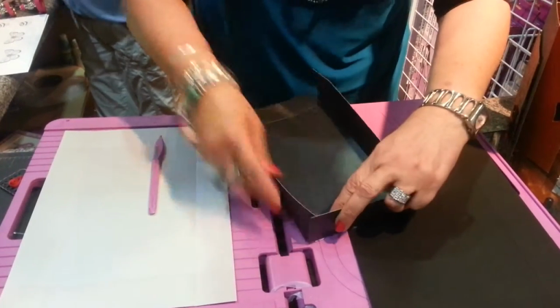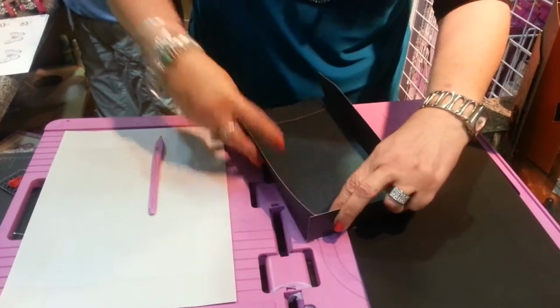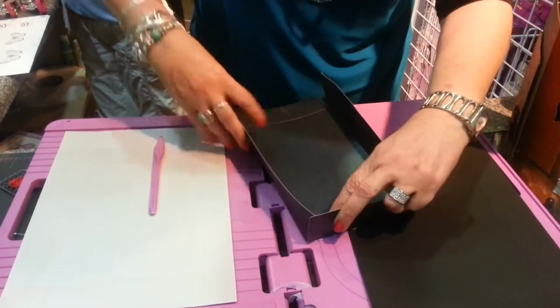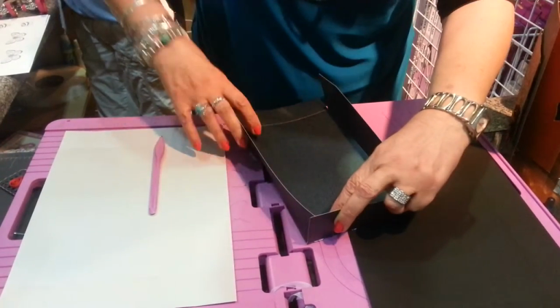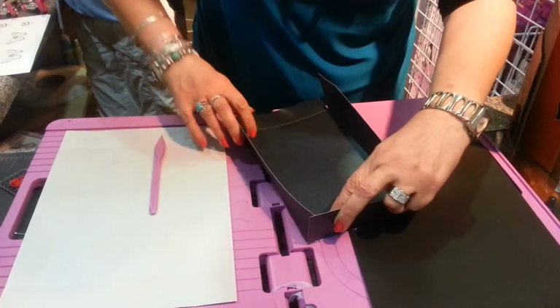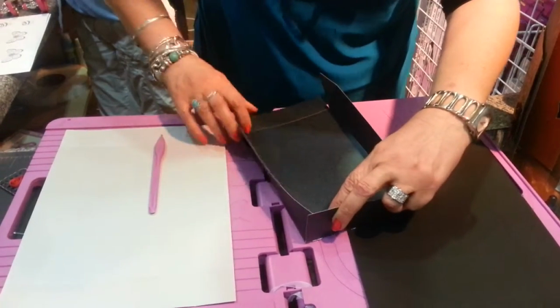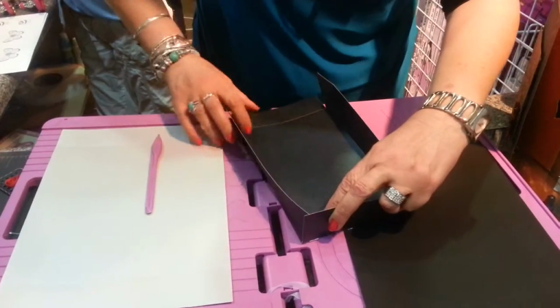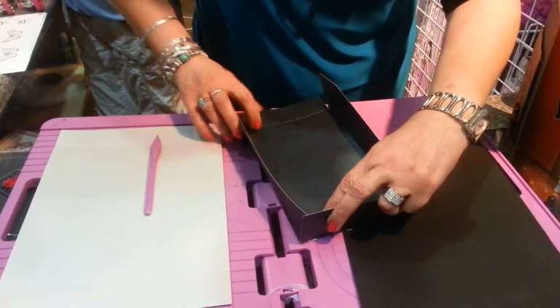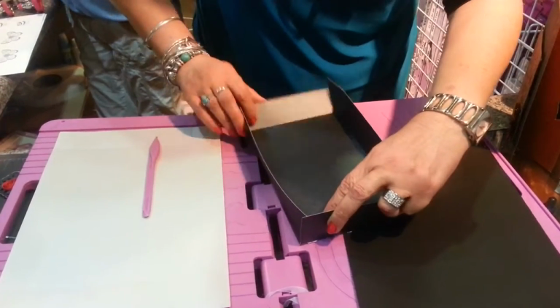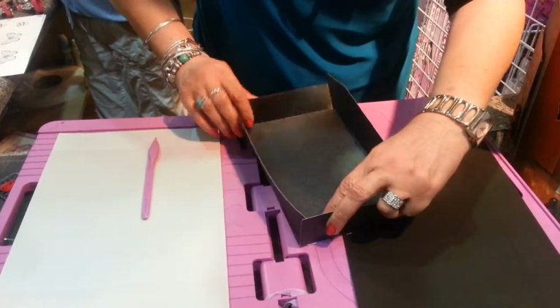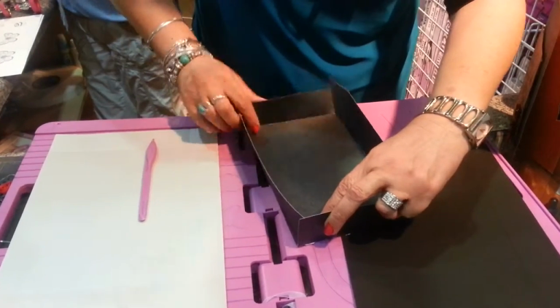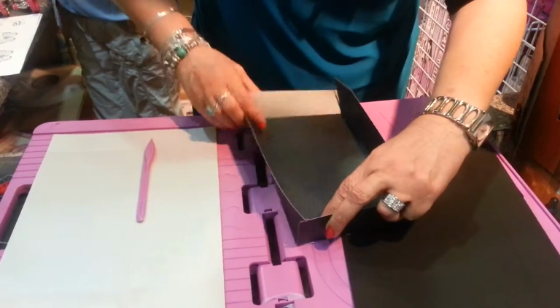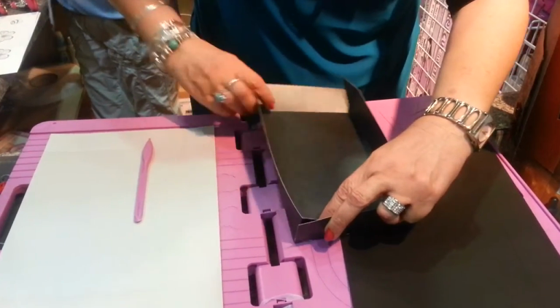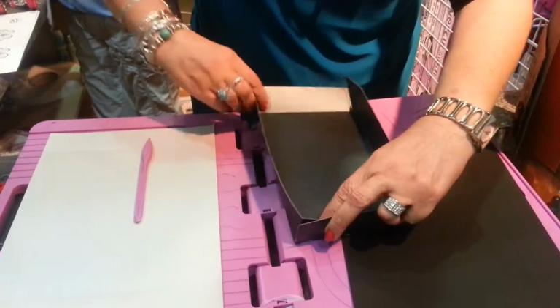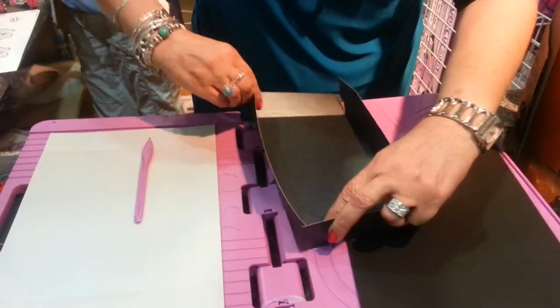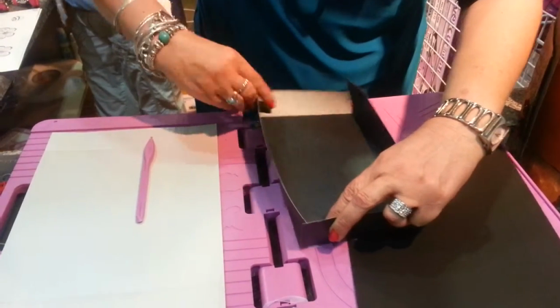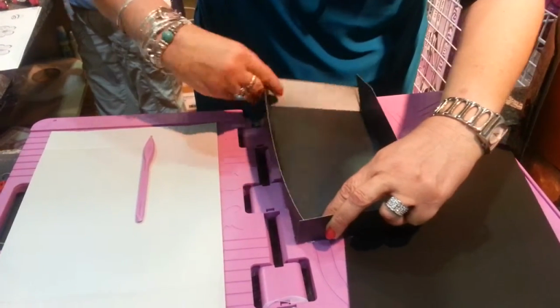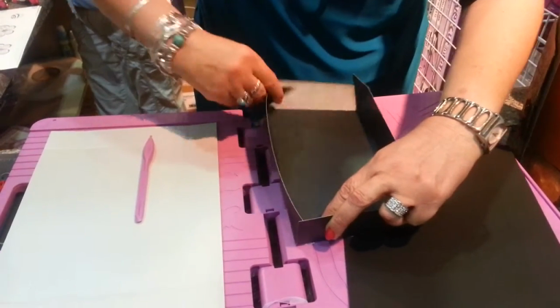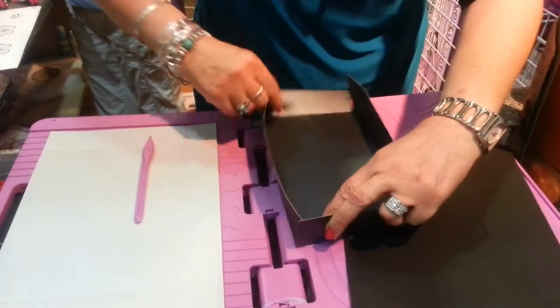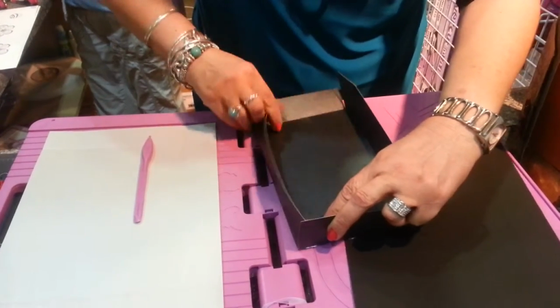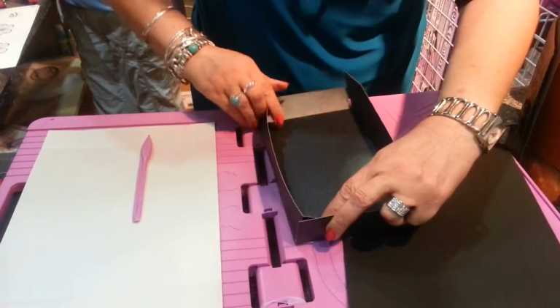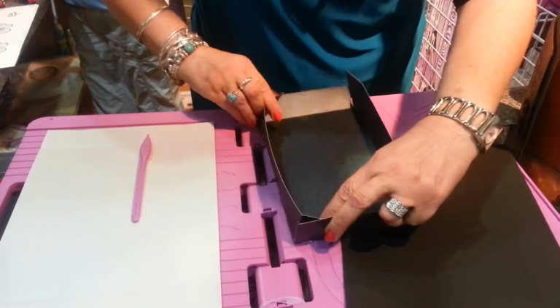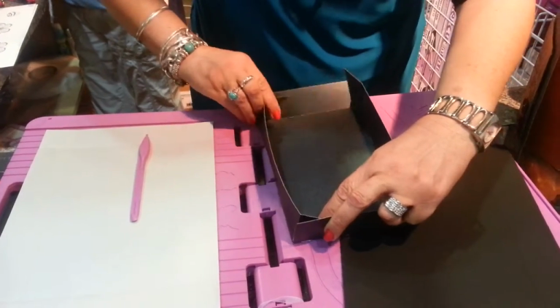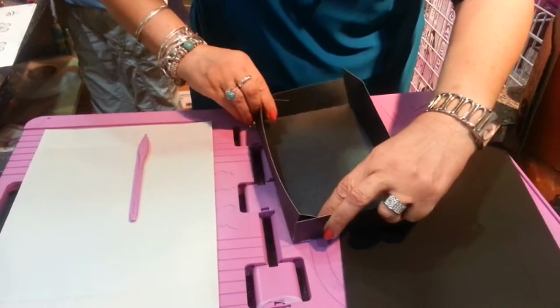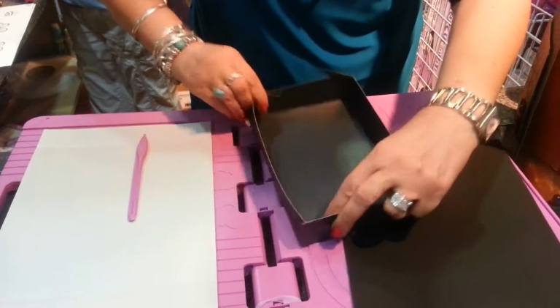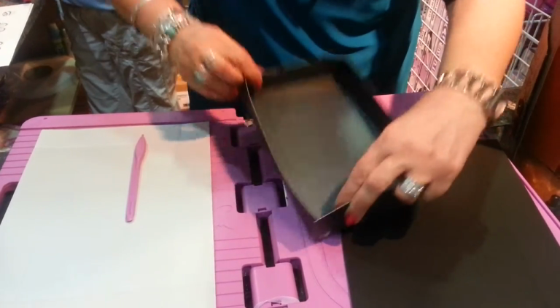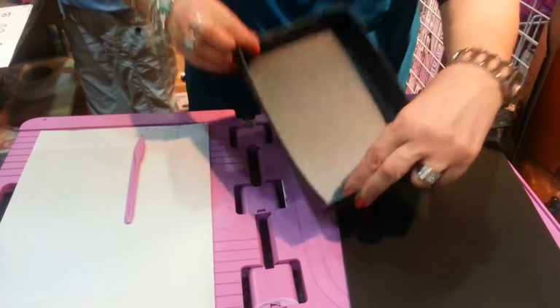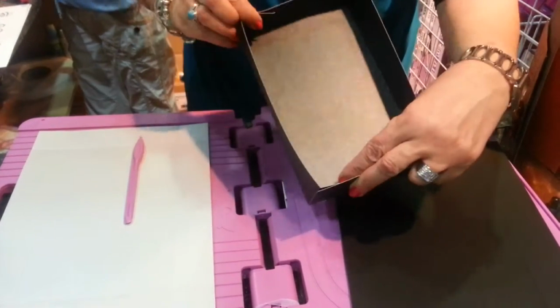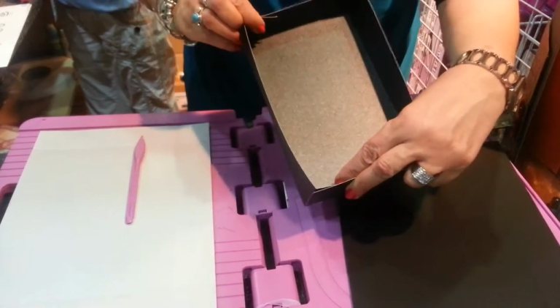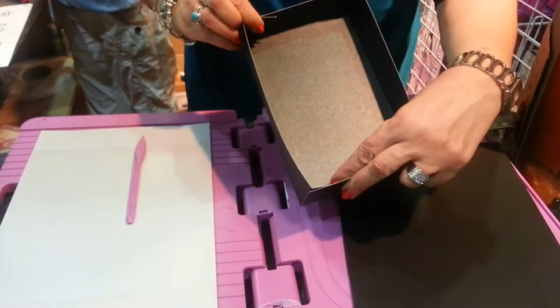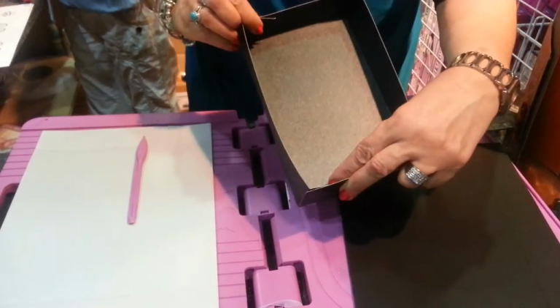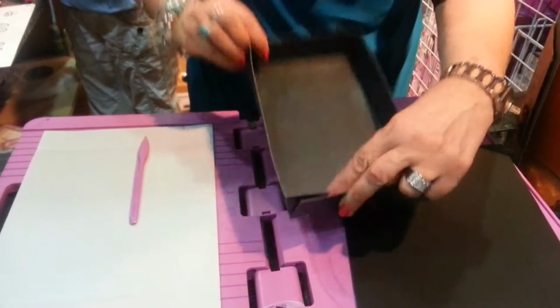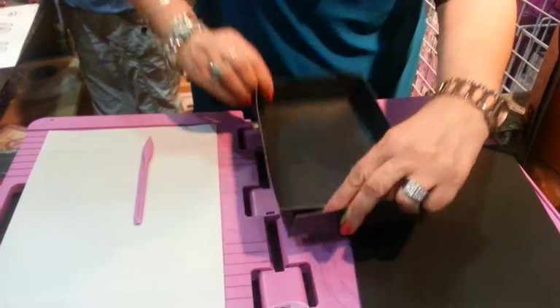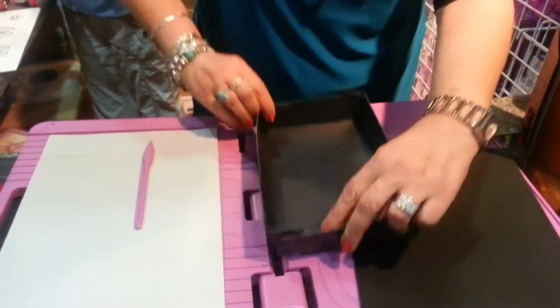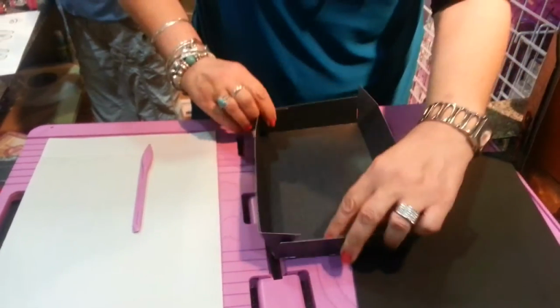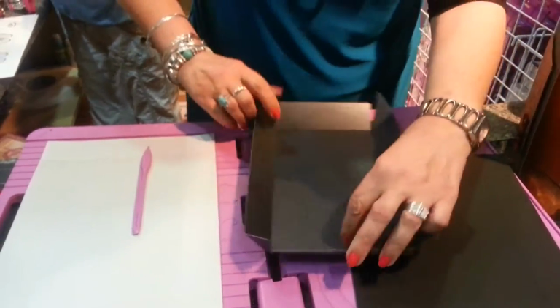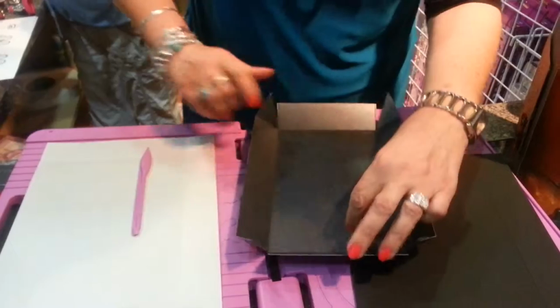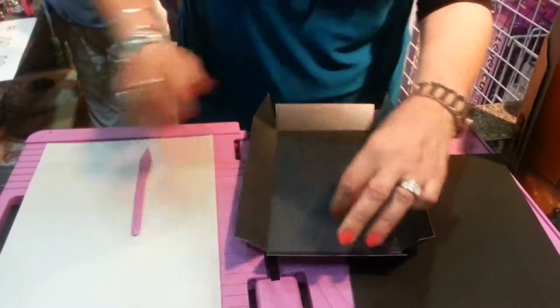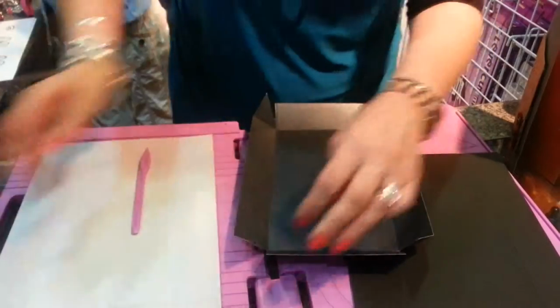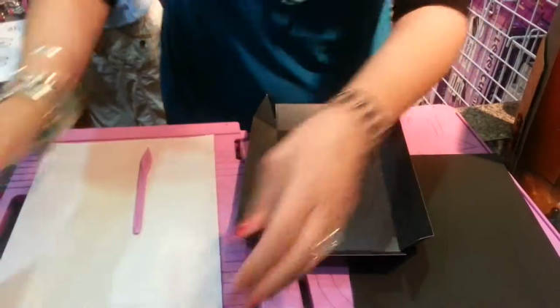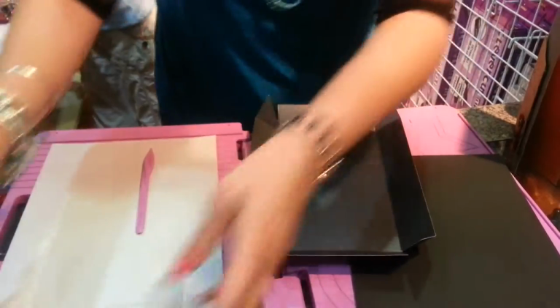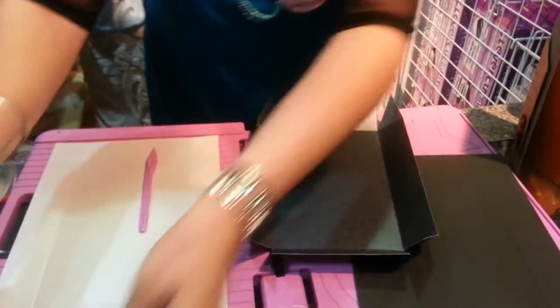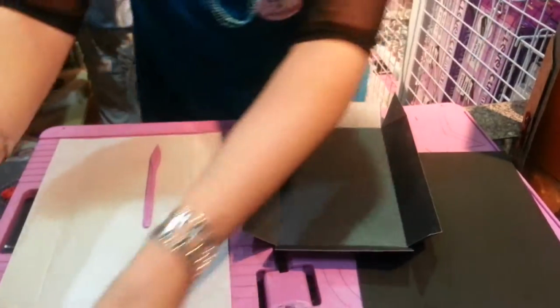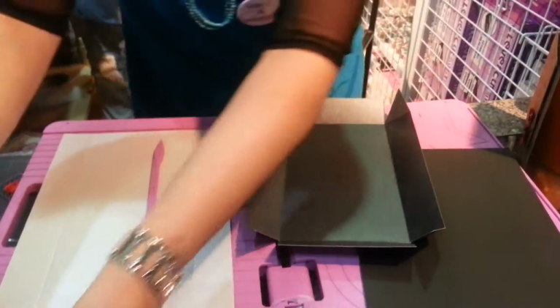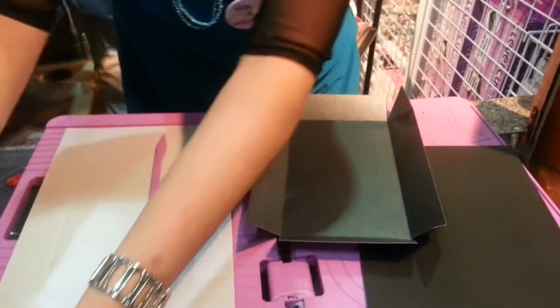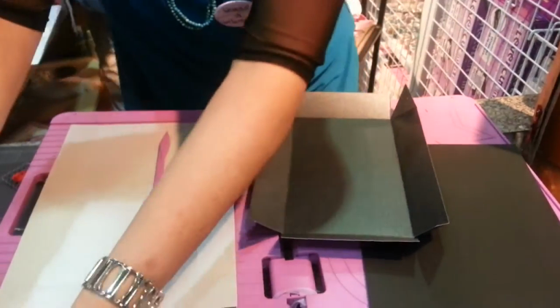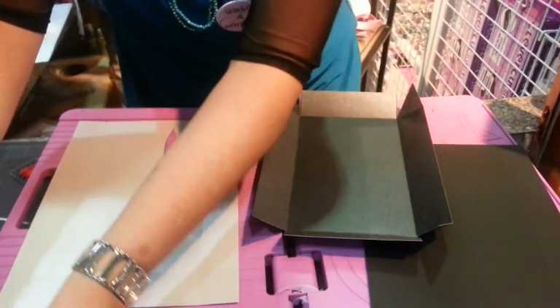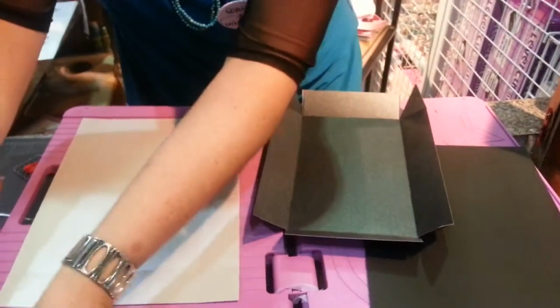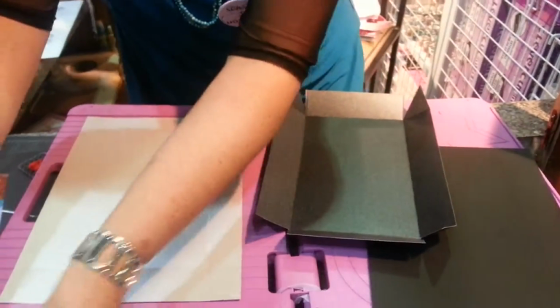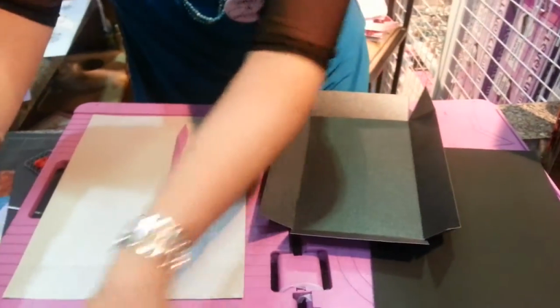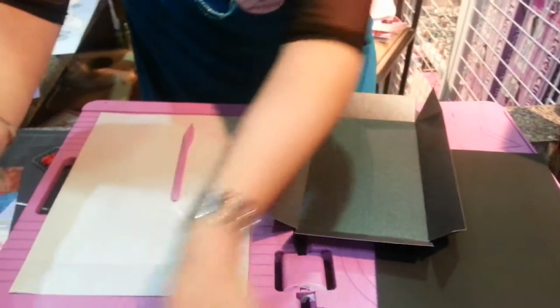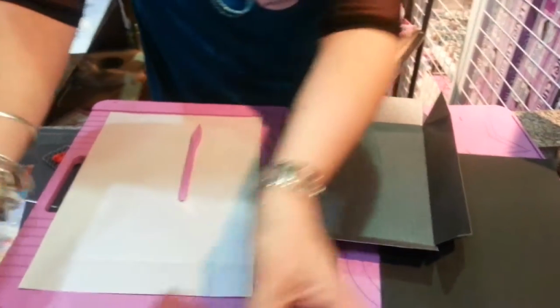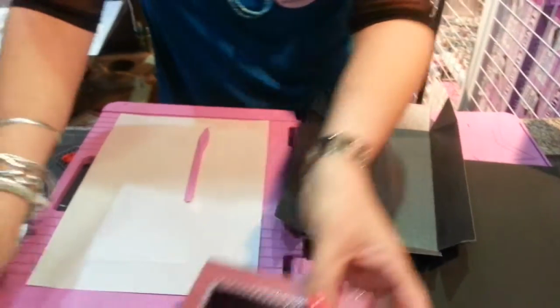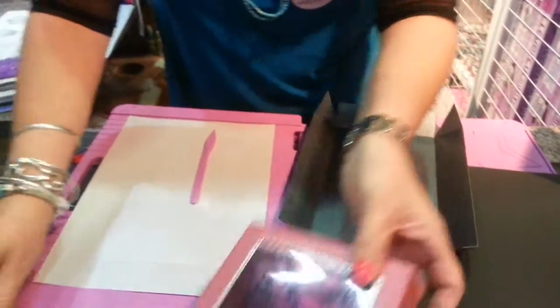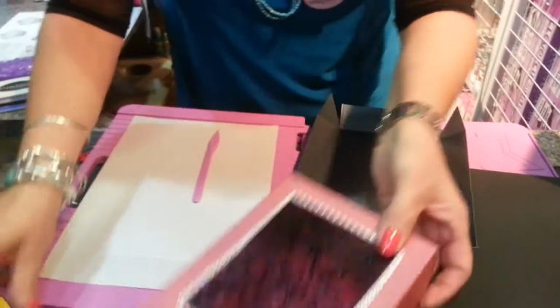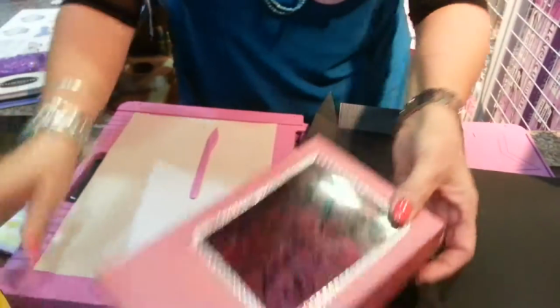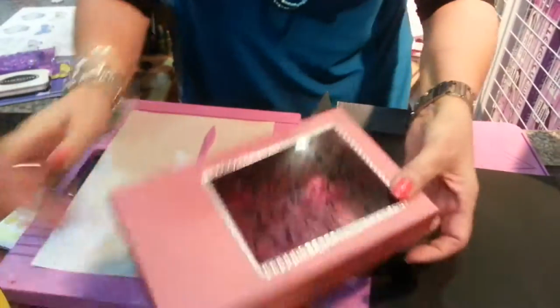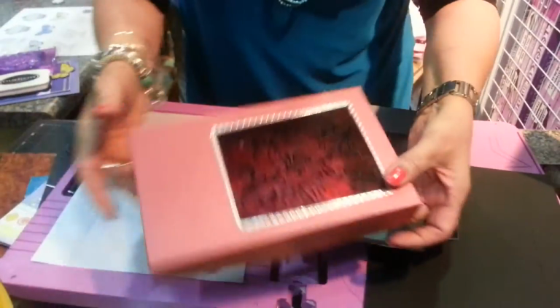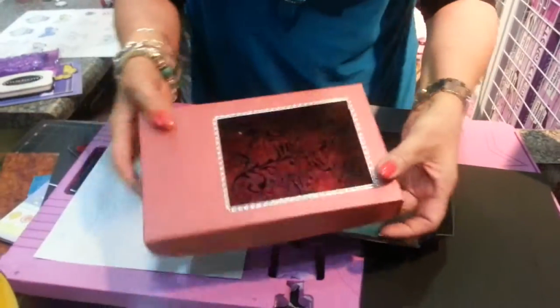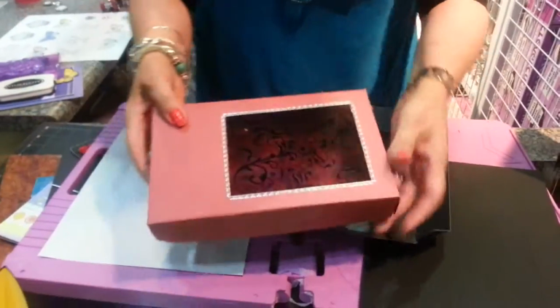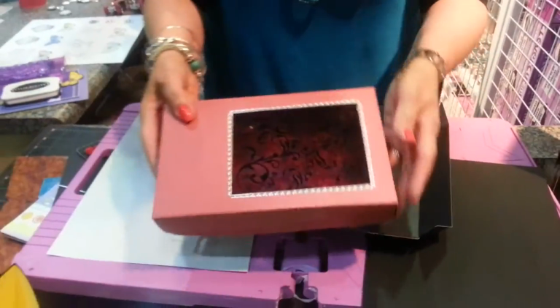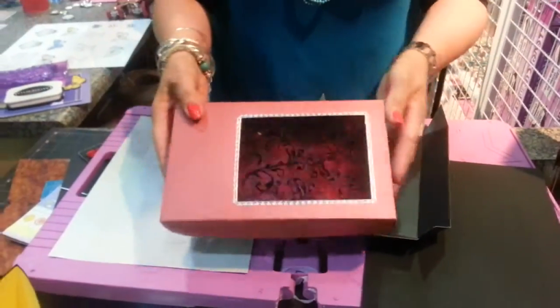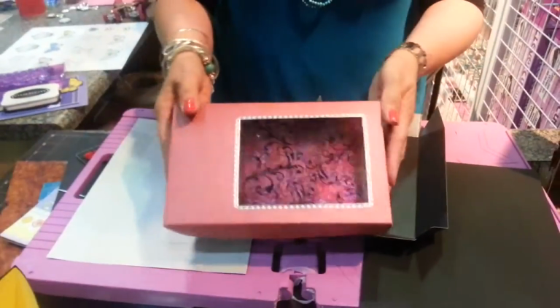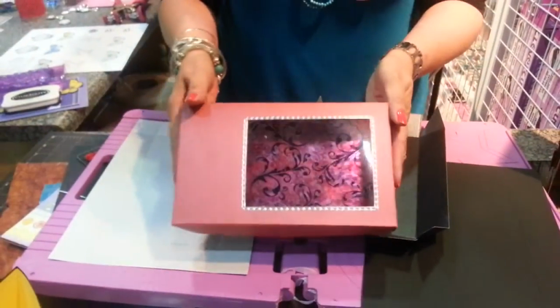Like that. And voila, you have your finished box.